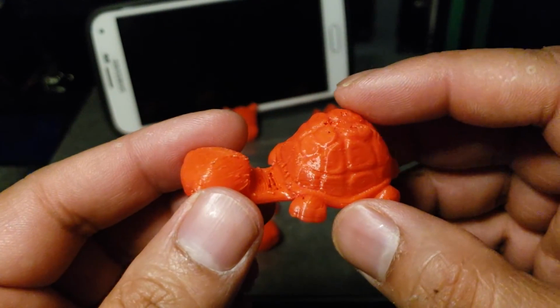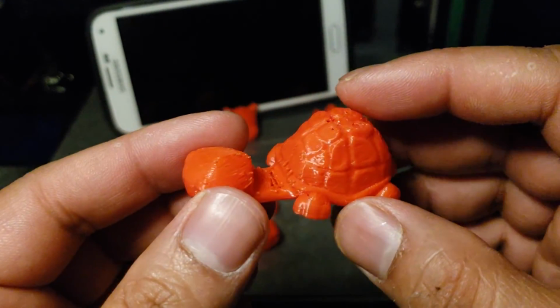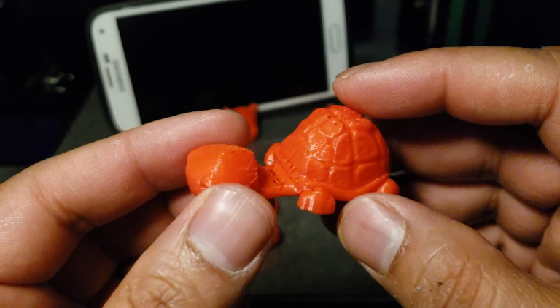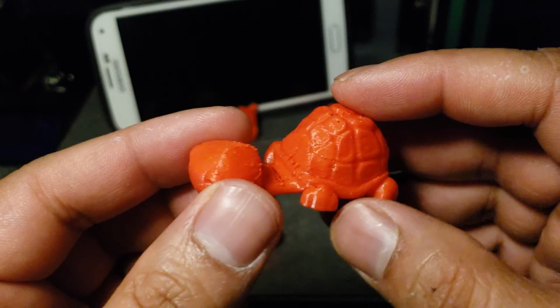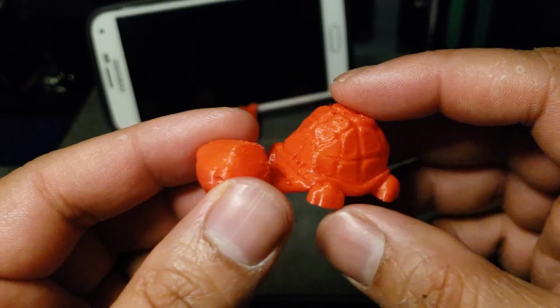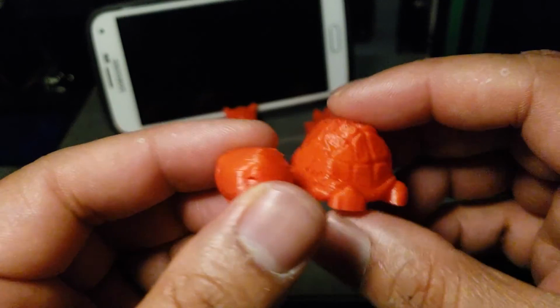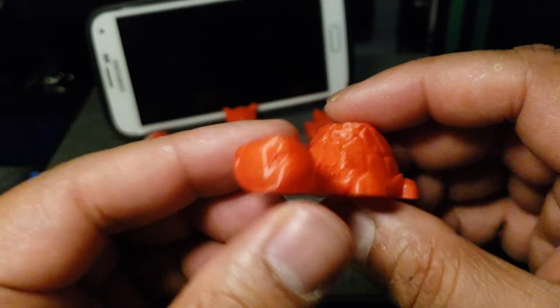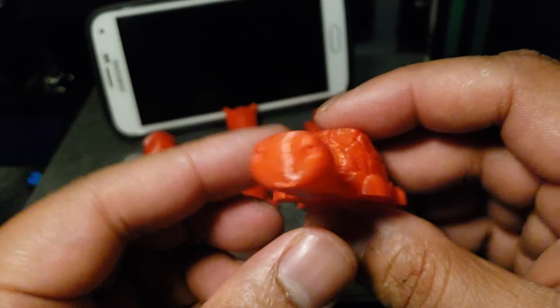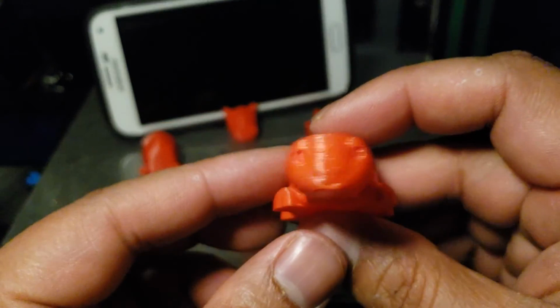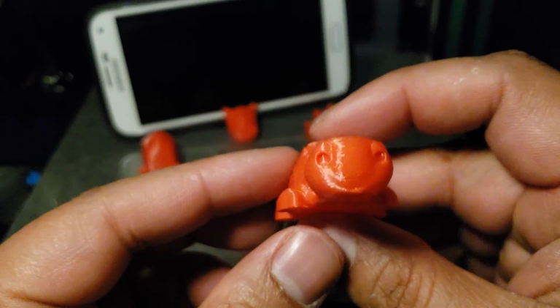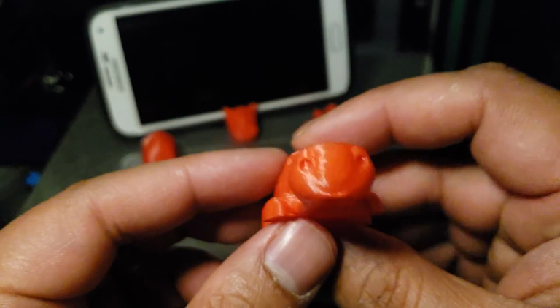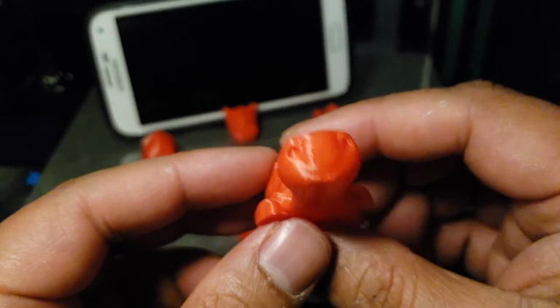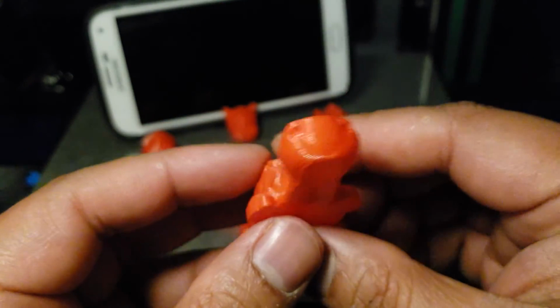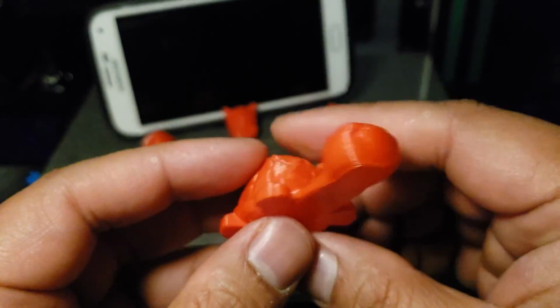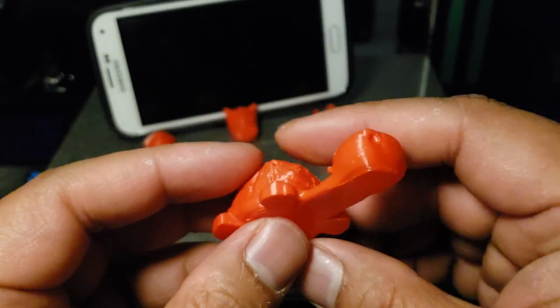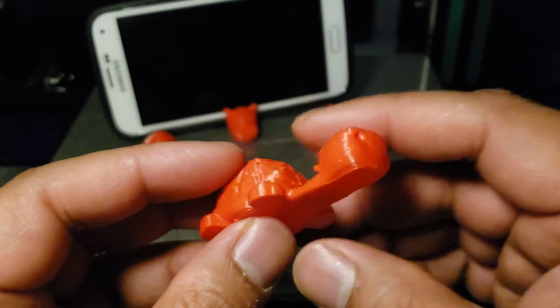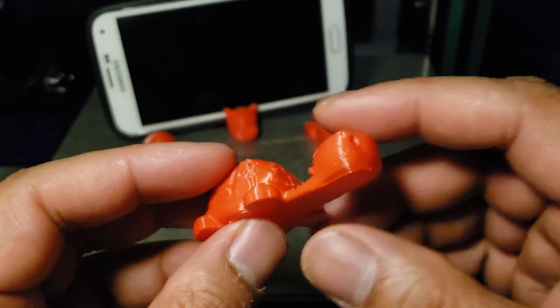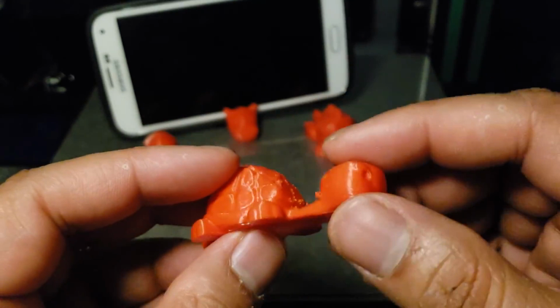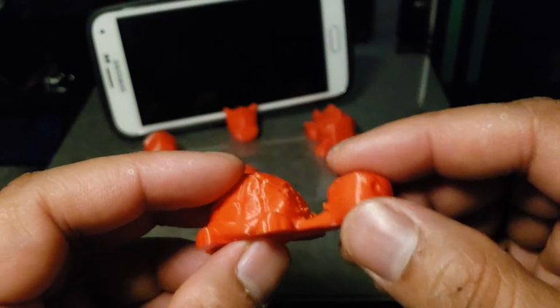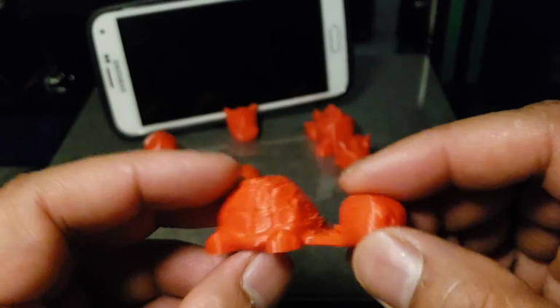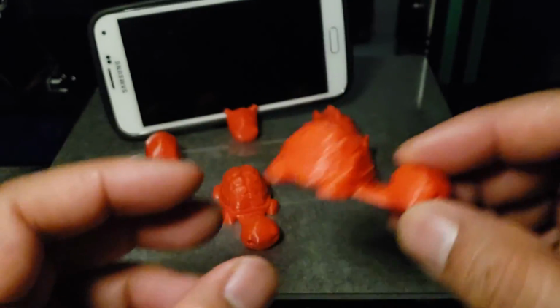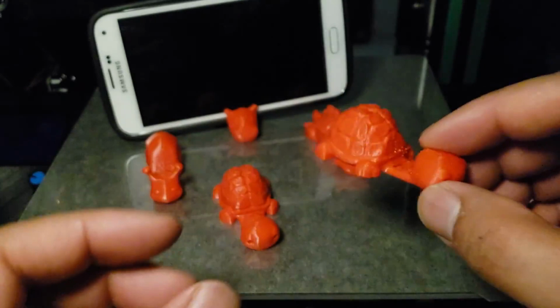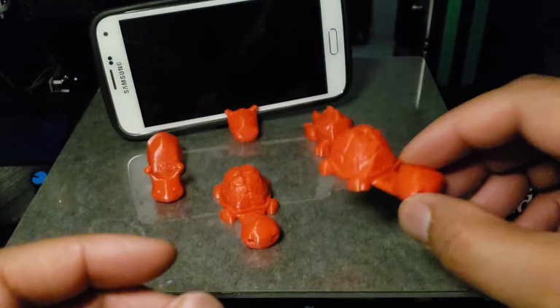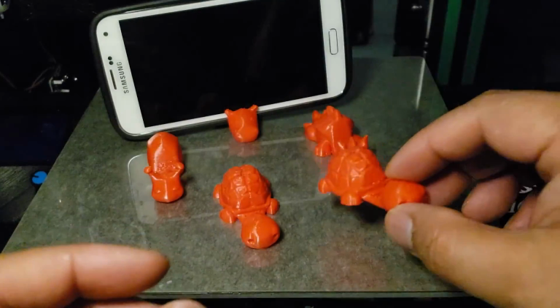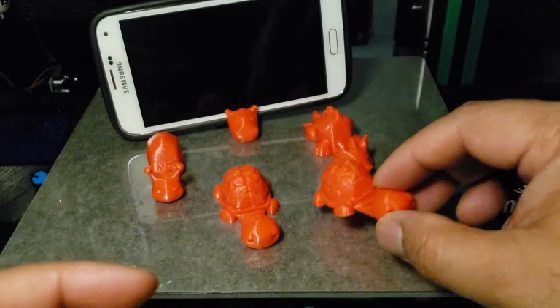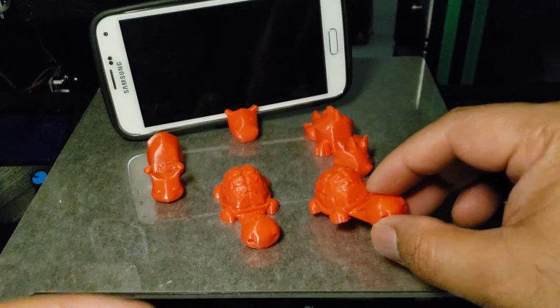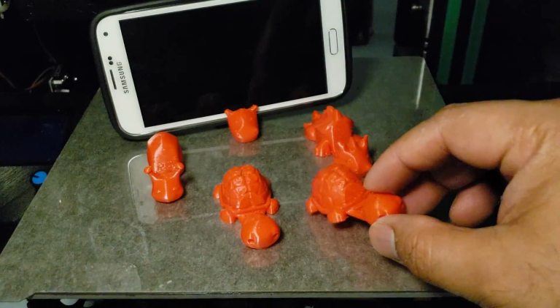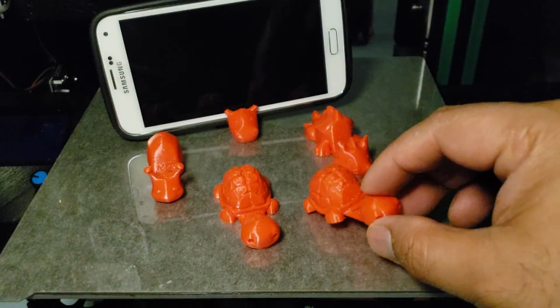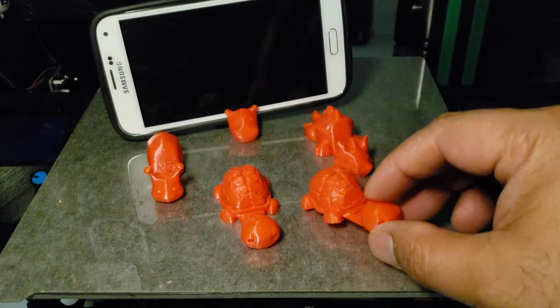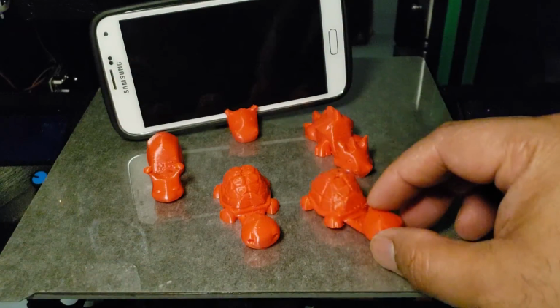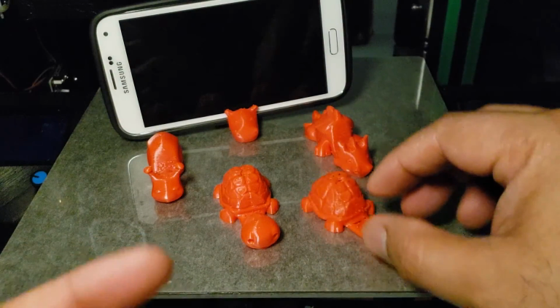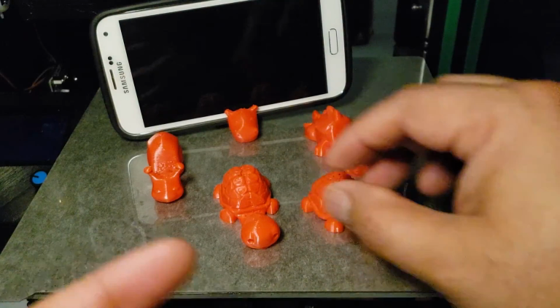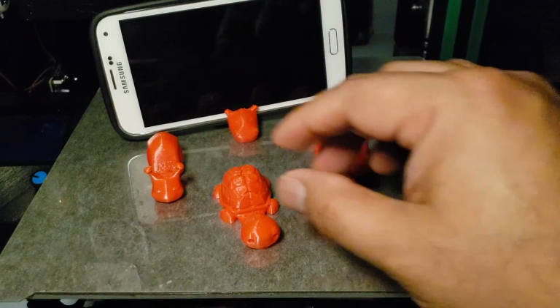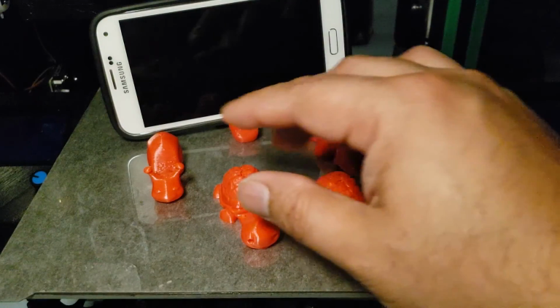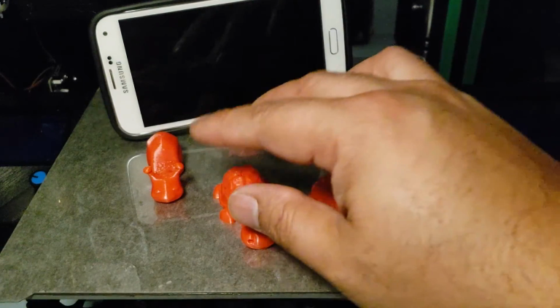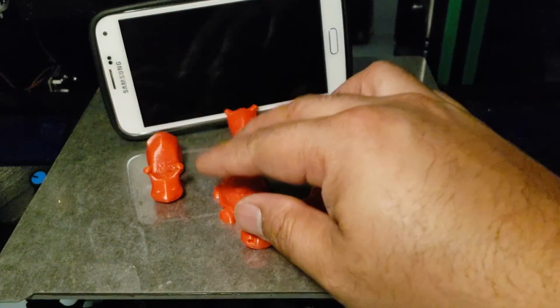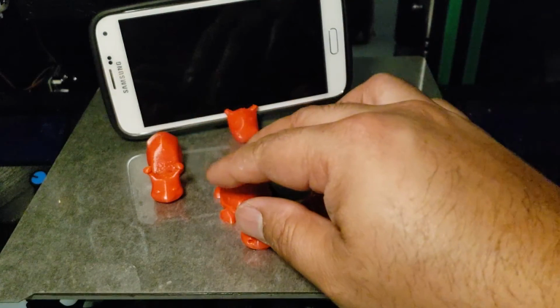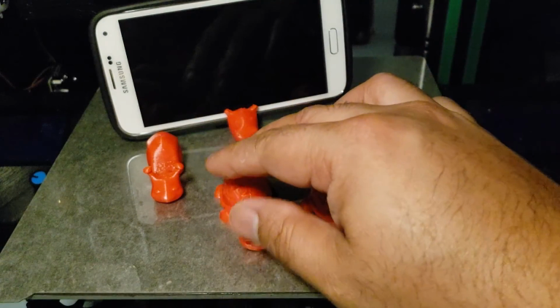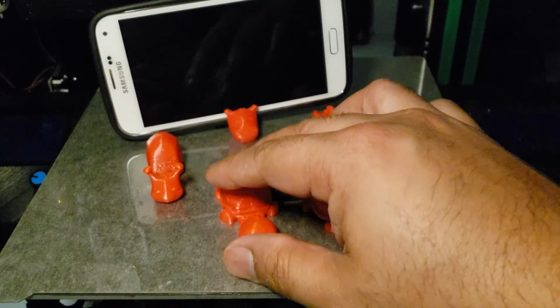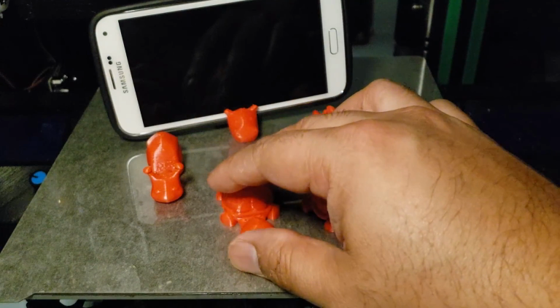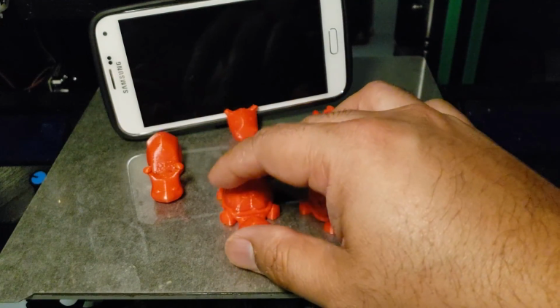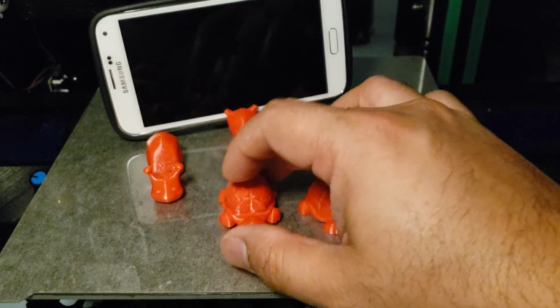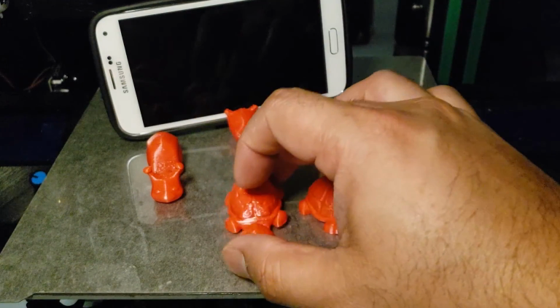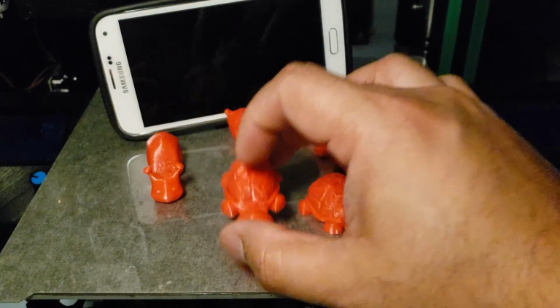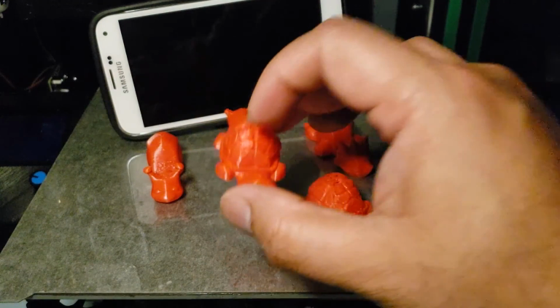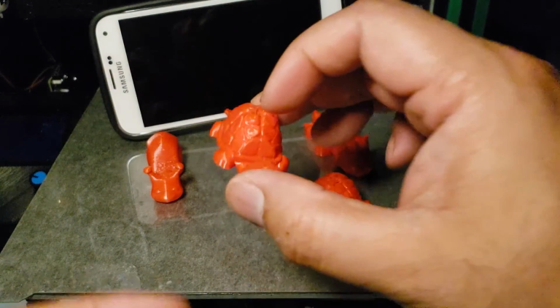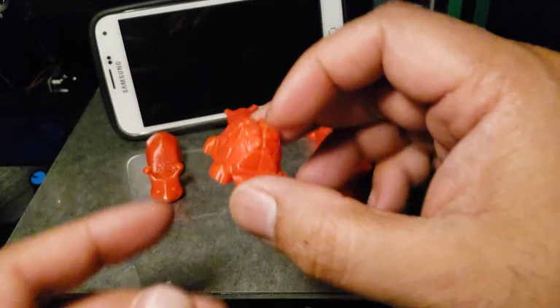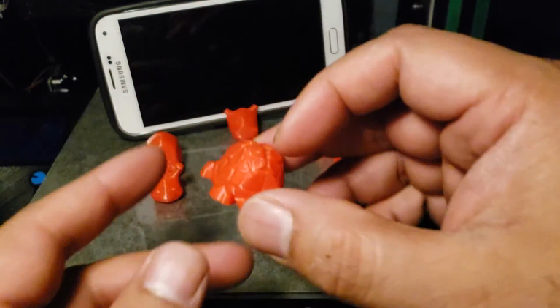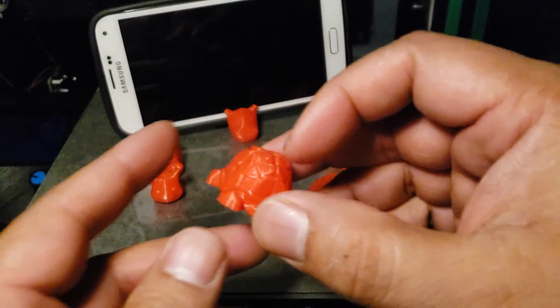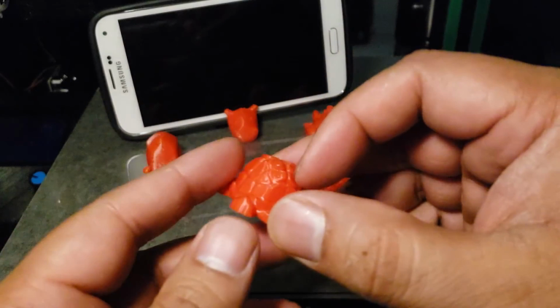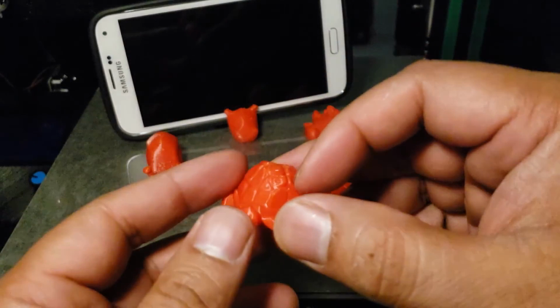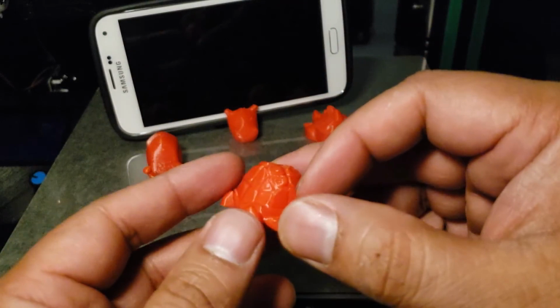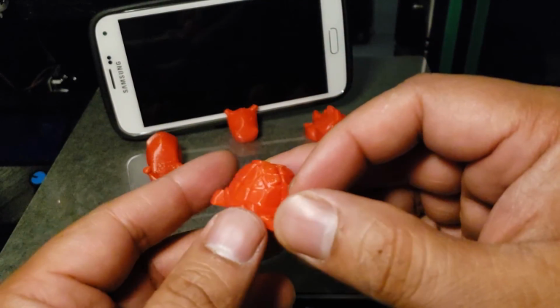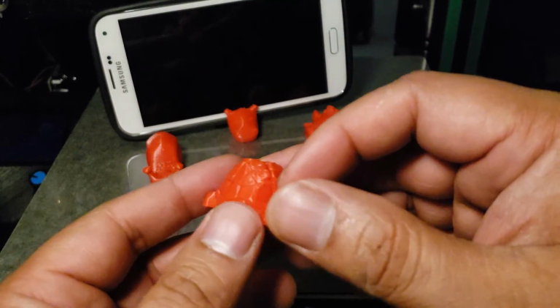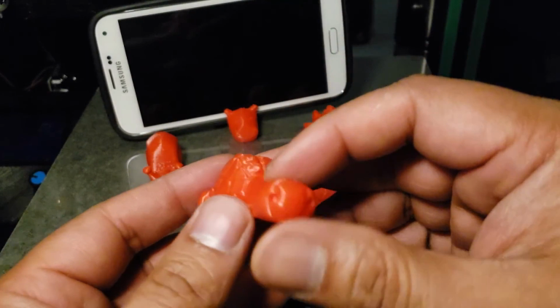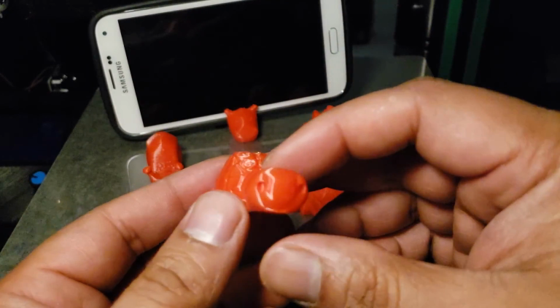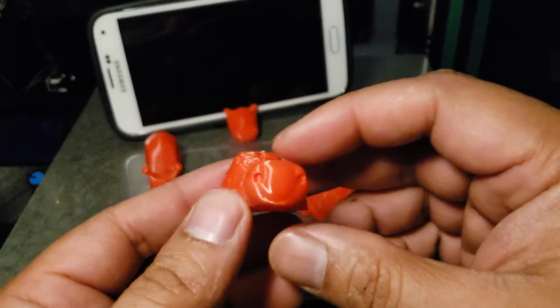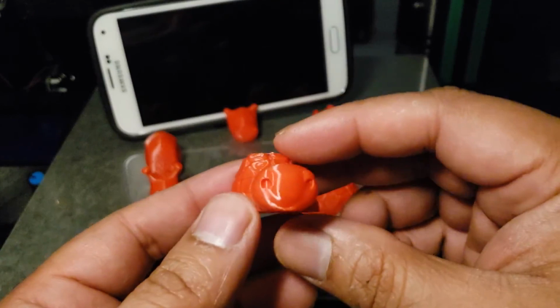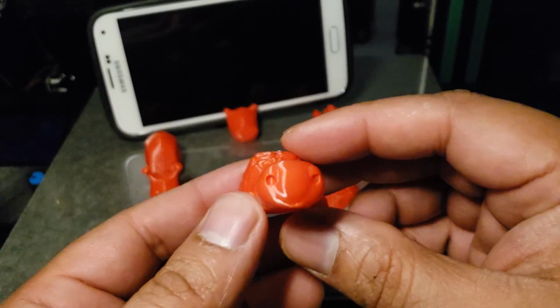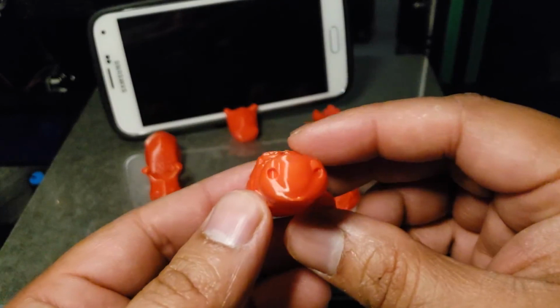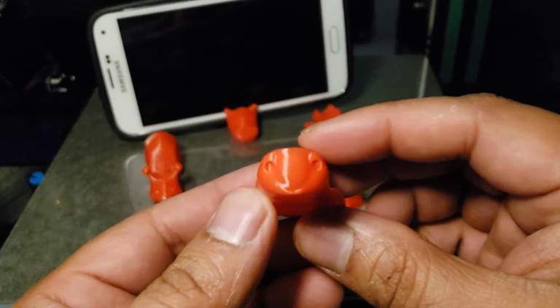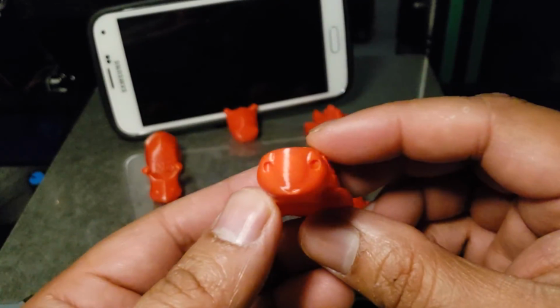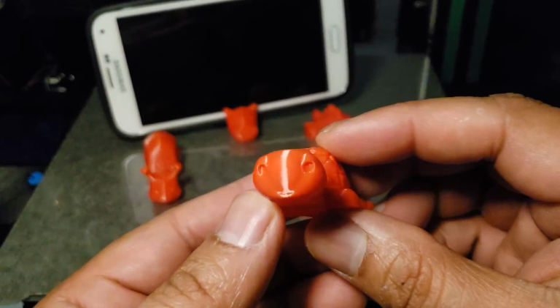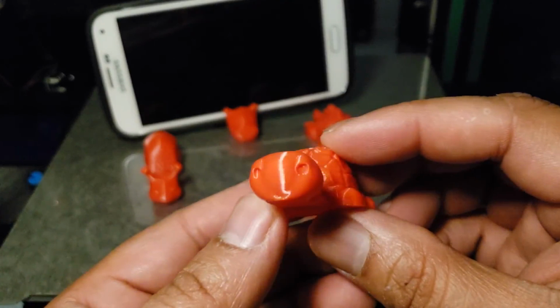So what I did was put my filament in the food dehydrator for two hours at 55°C. I know it's not enough, but look at the difference.